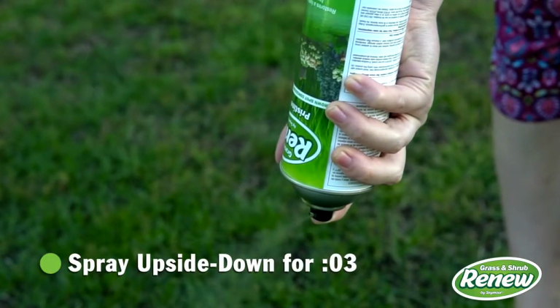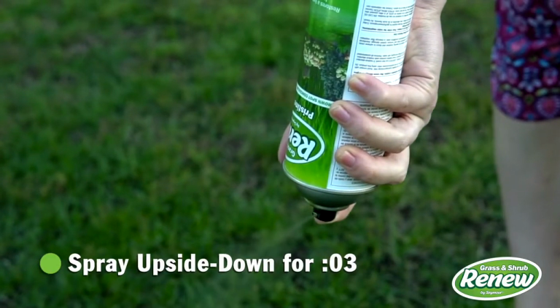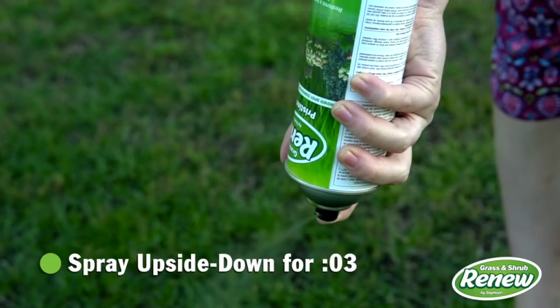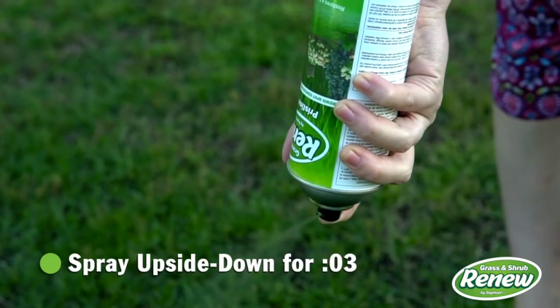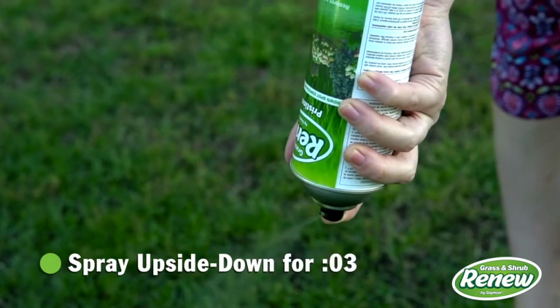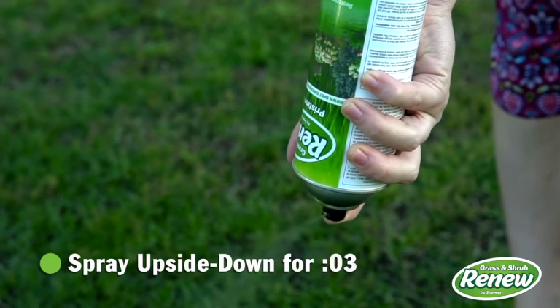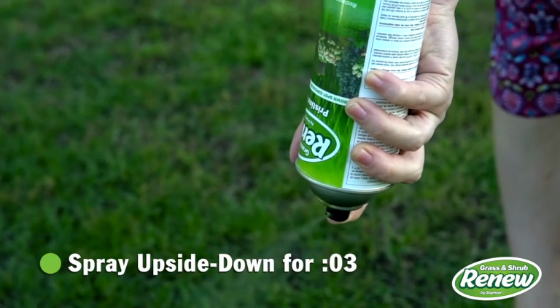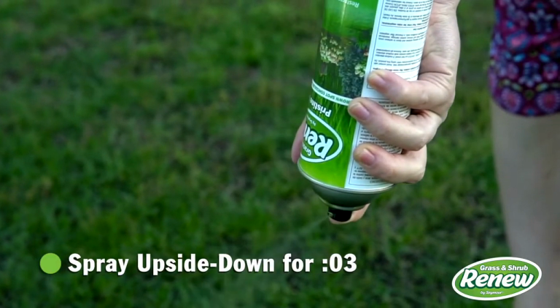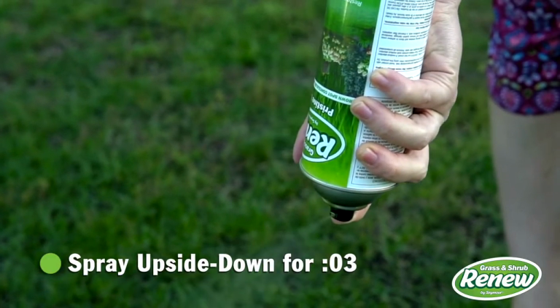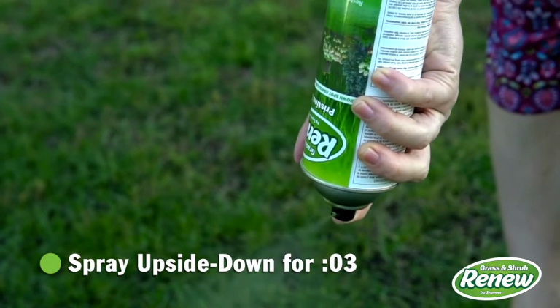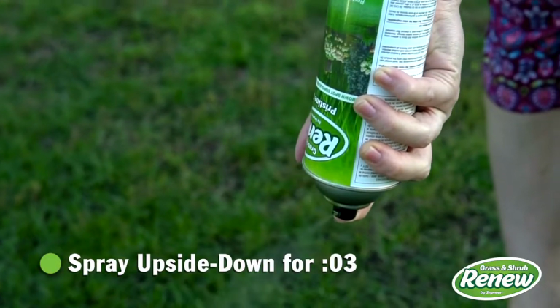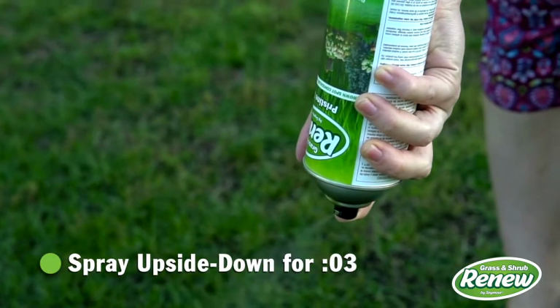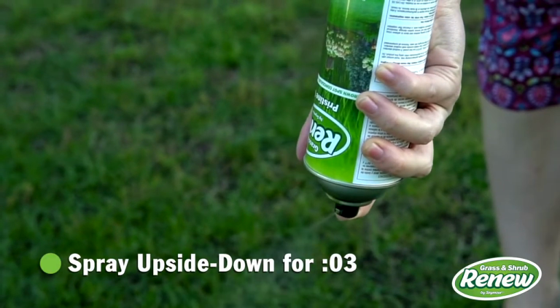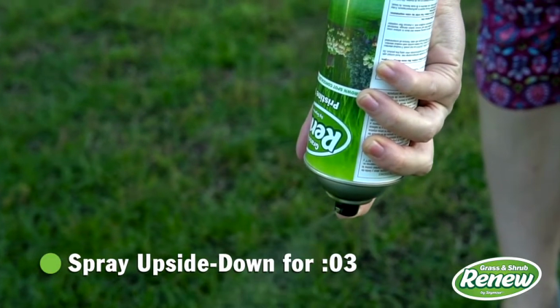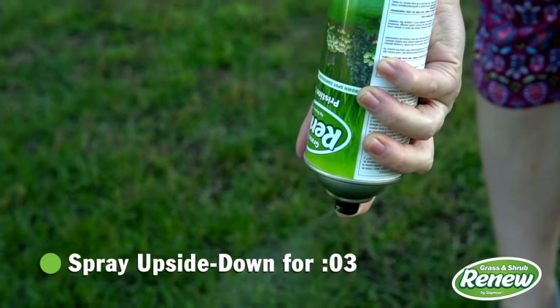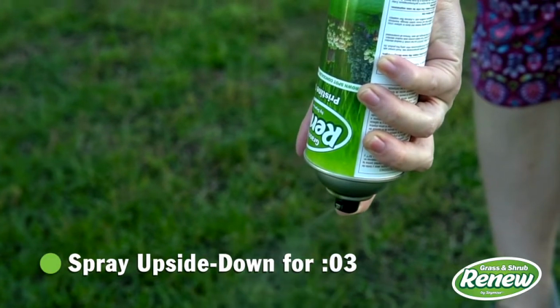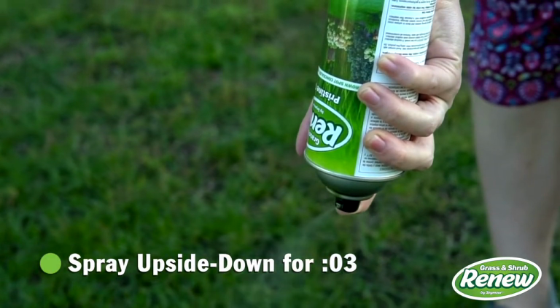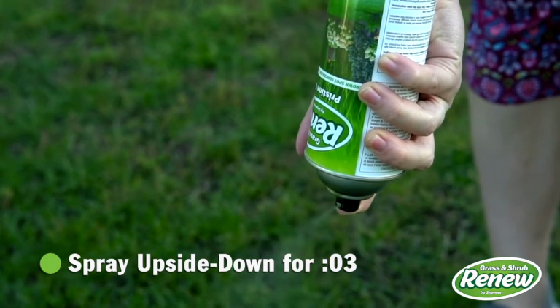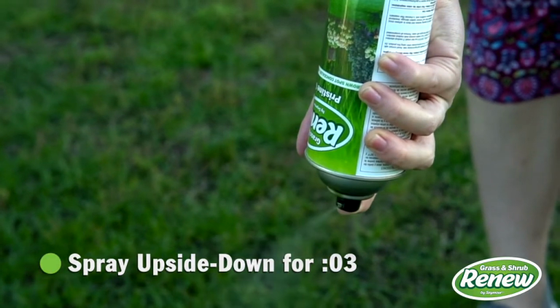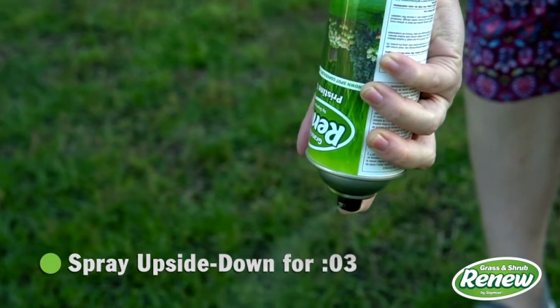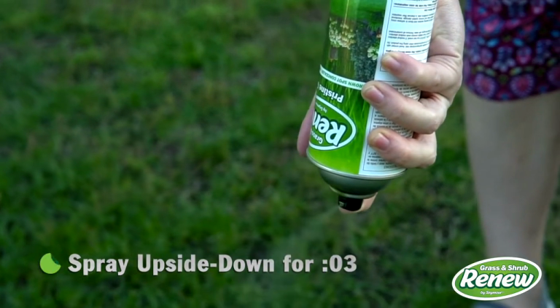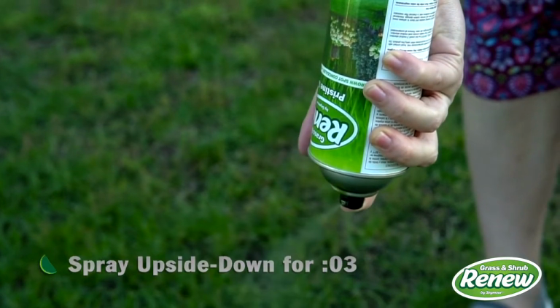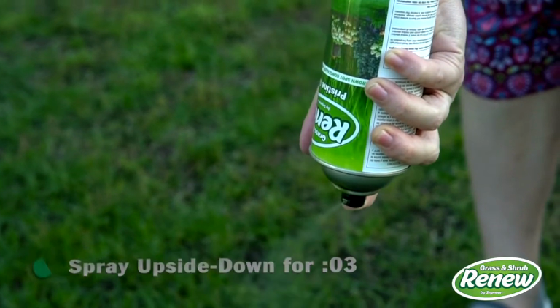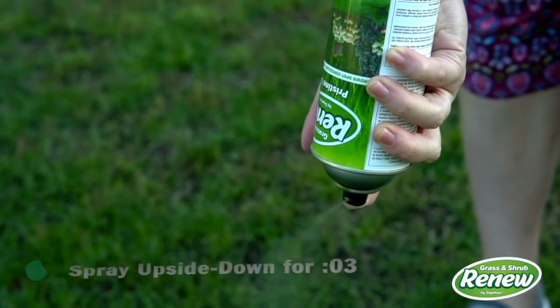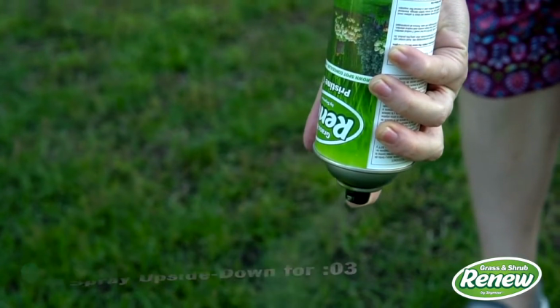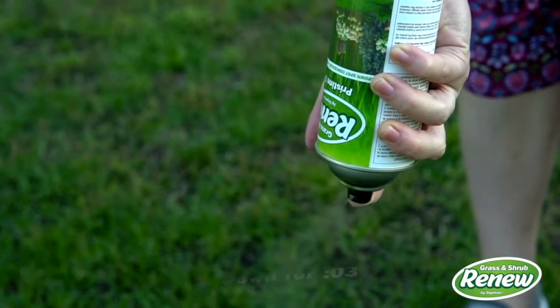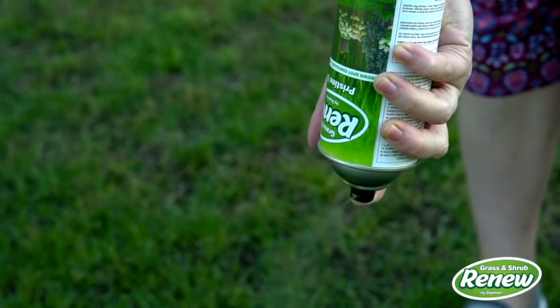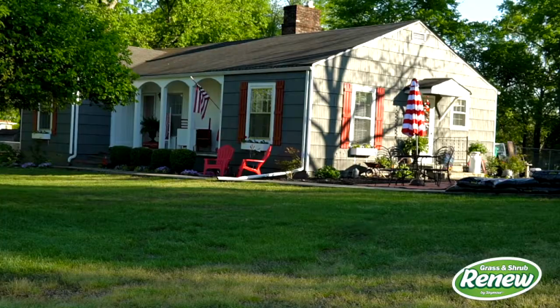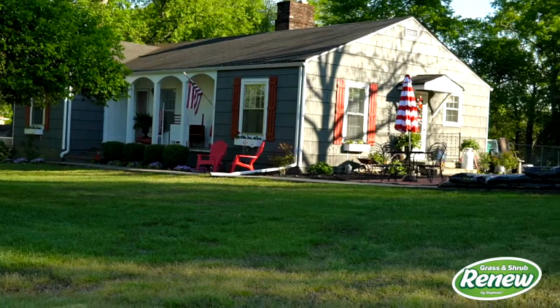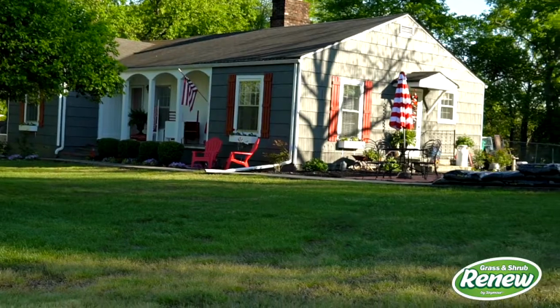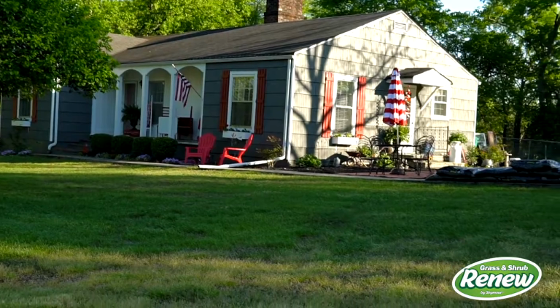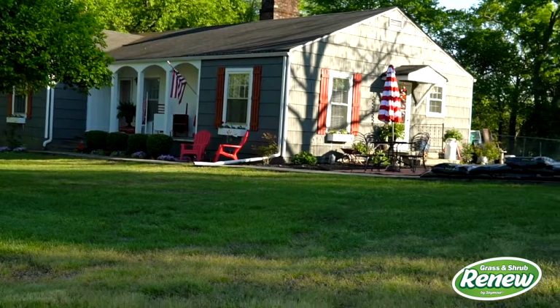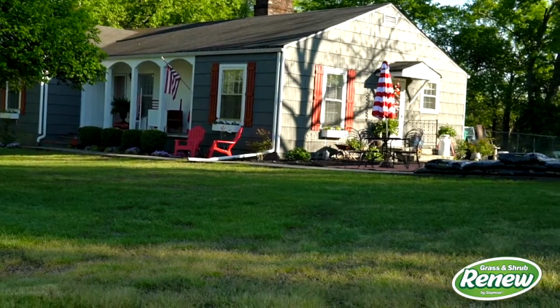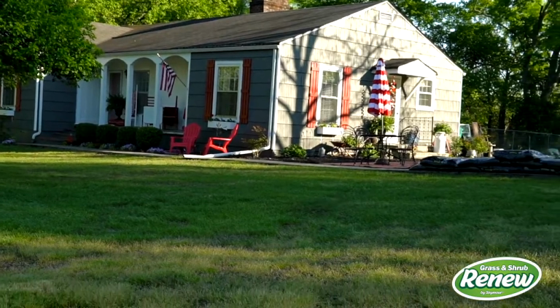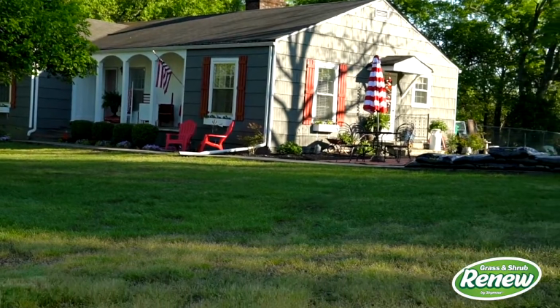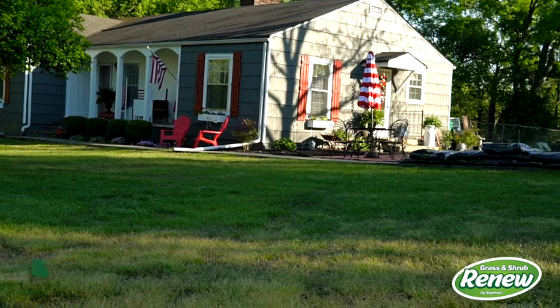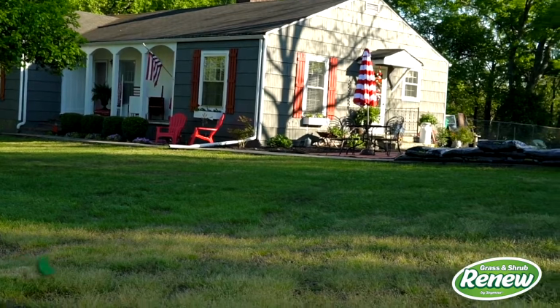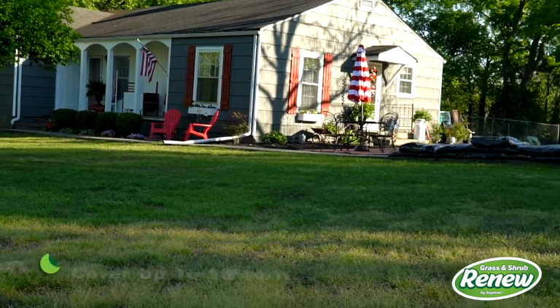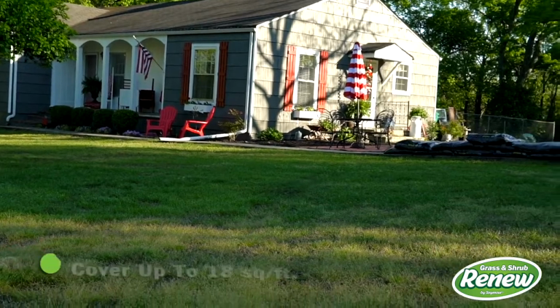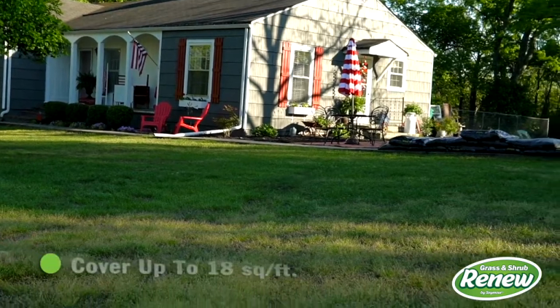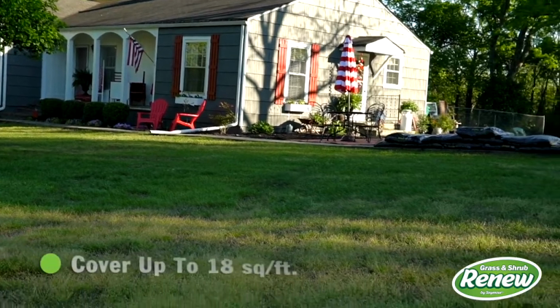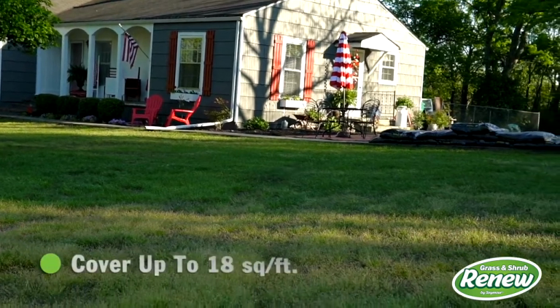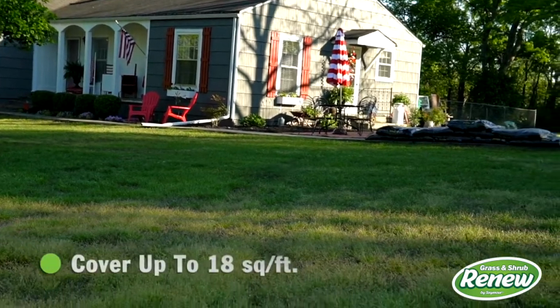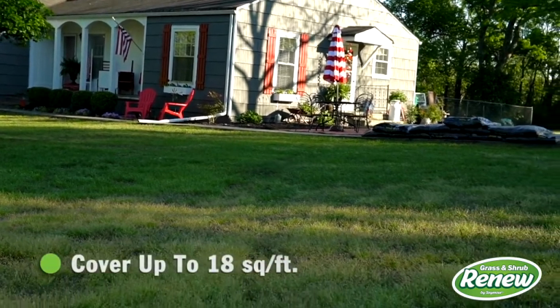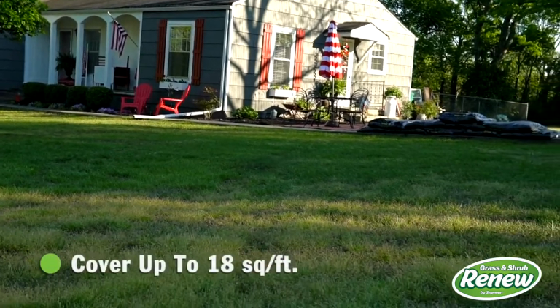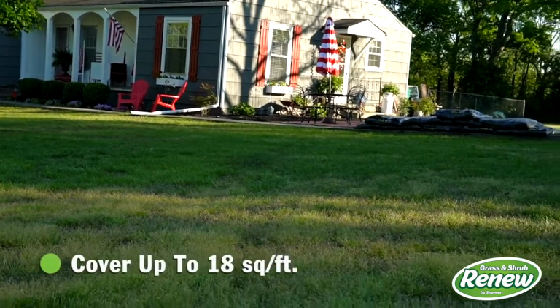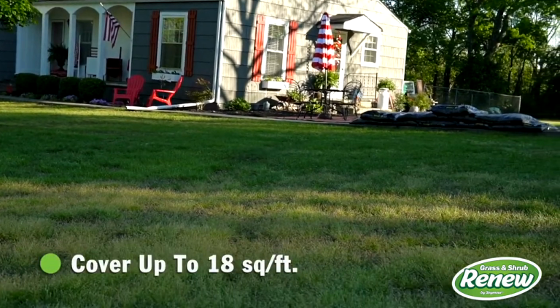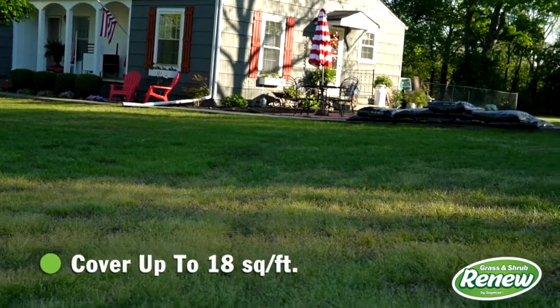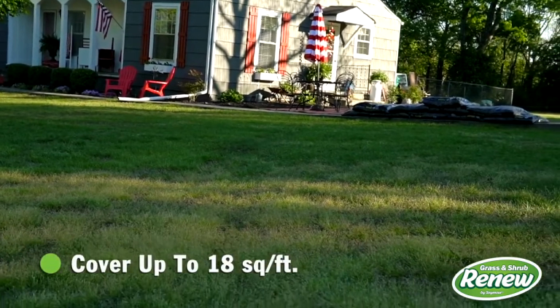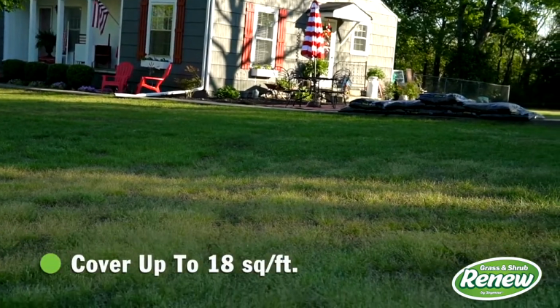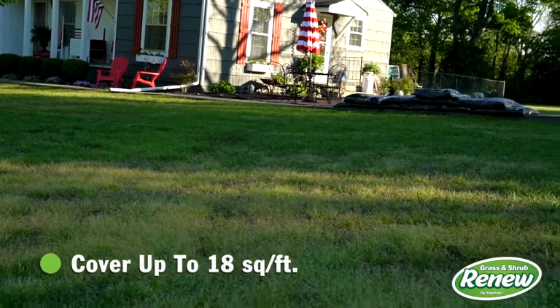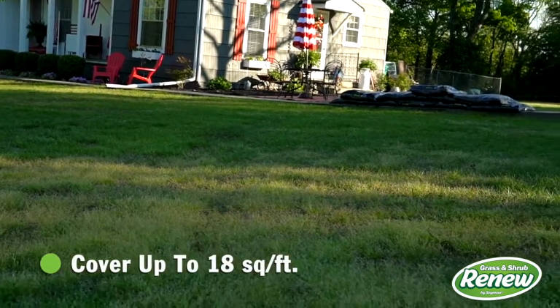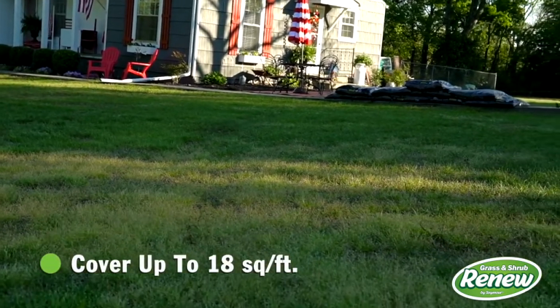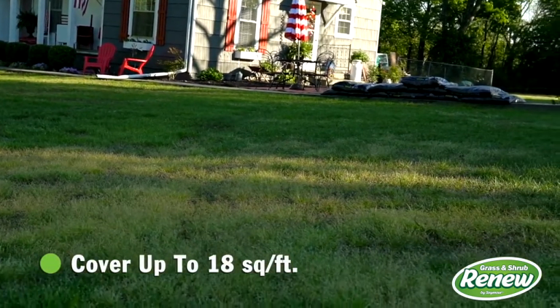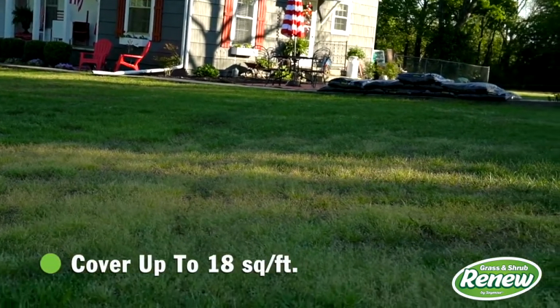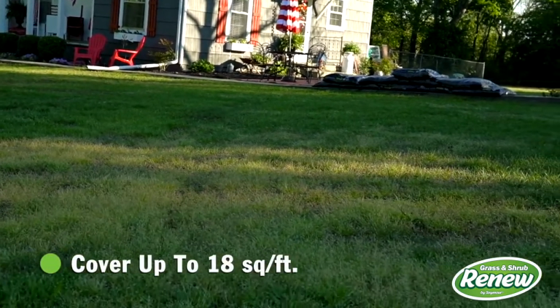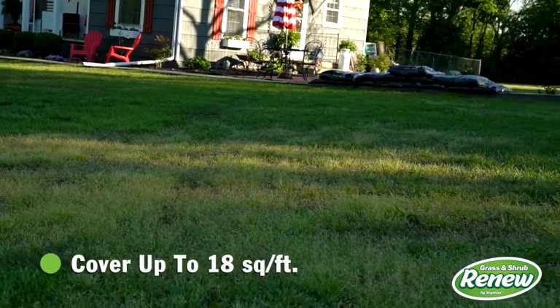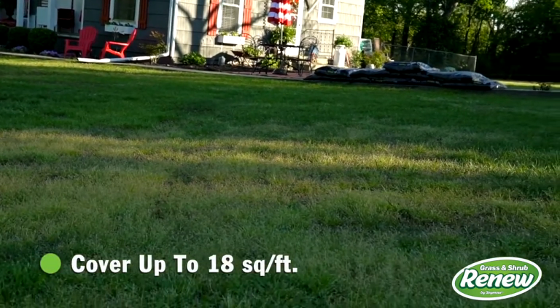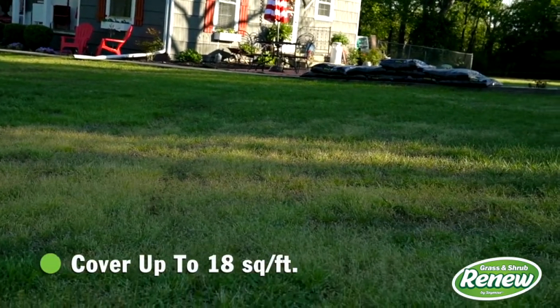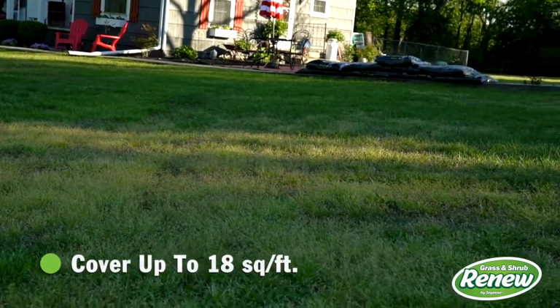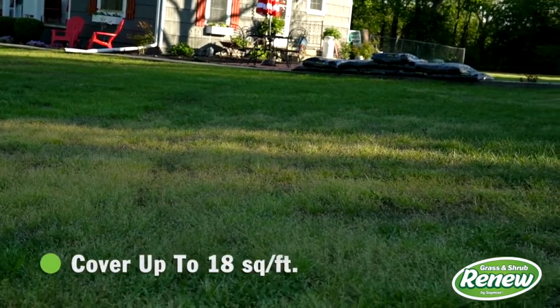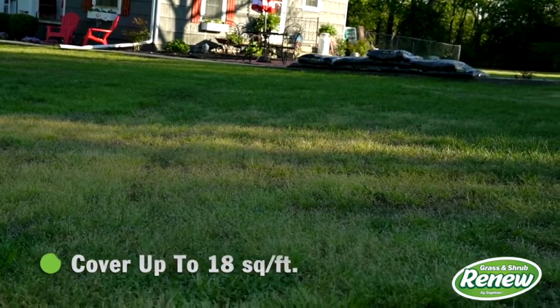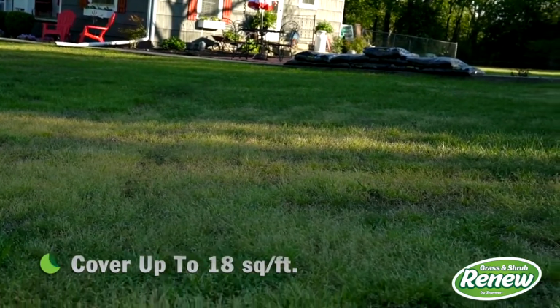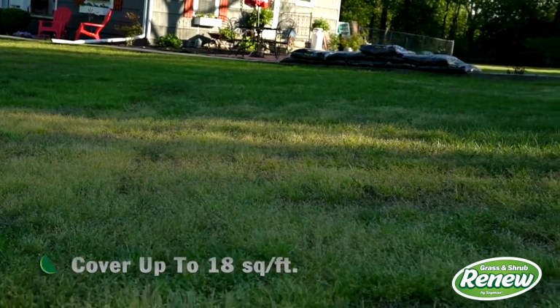This clears the spray head from clogging for future use. You will be able to cover up to 18 square feet with just one can.